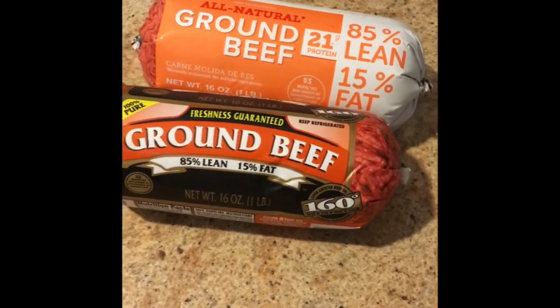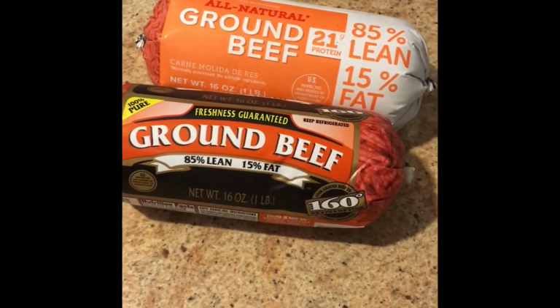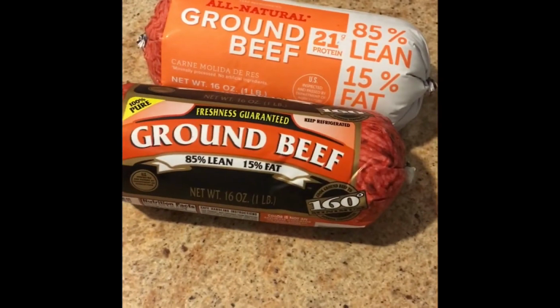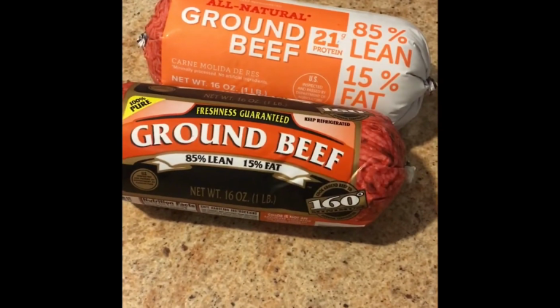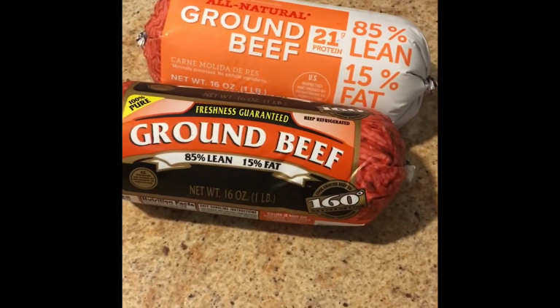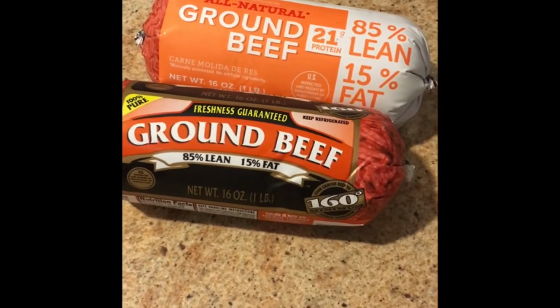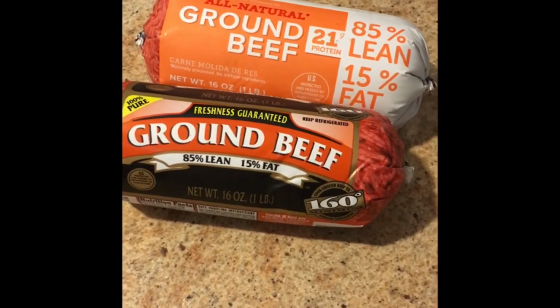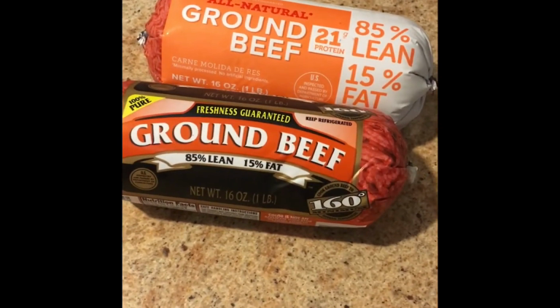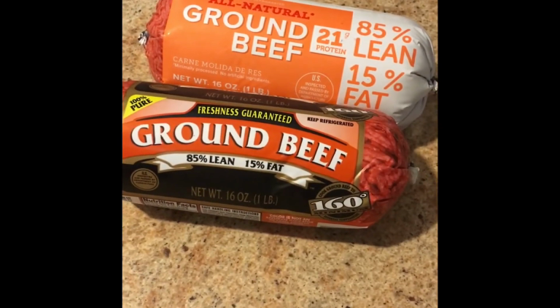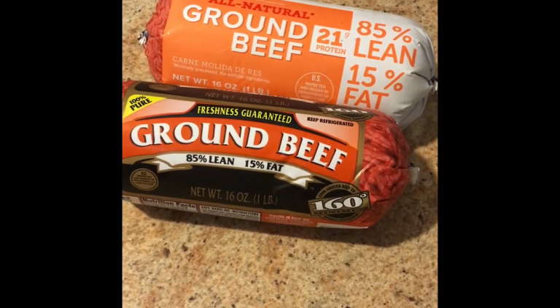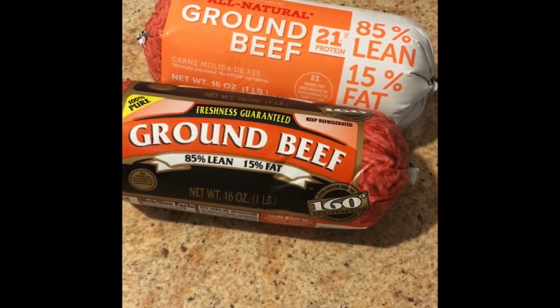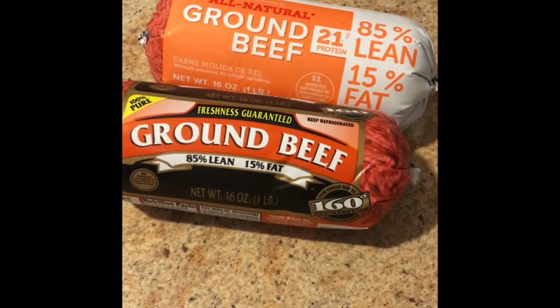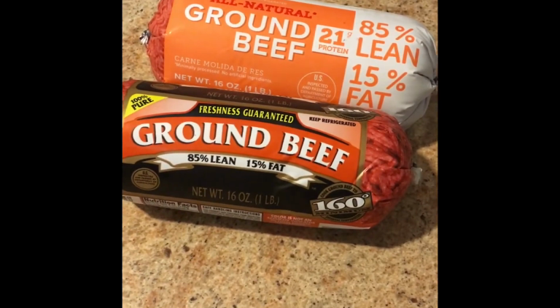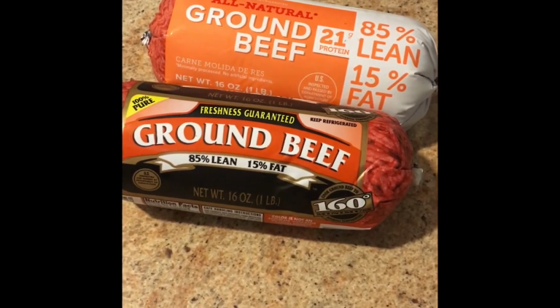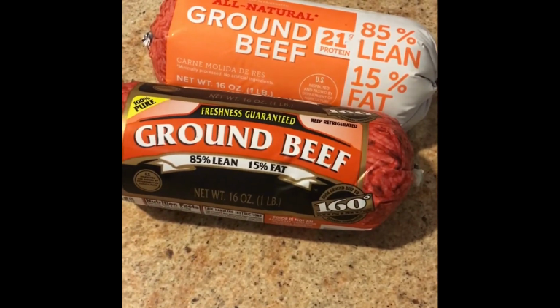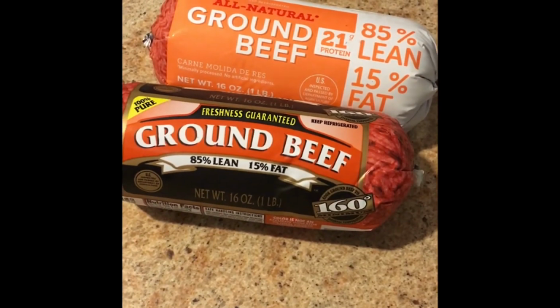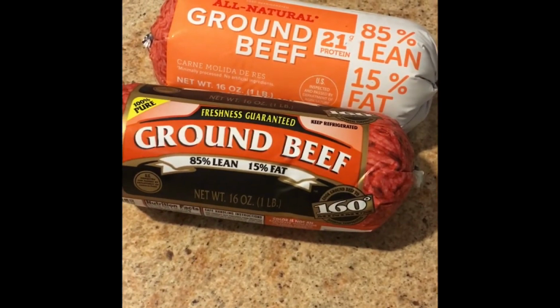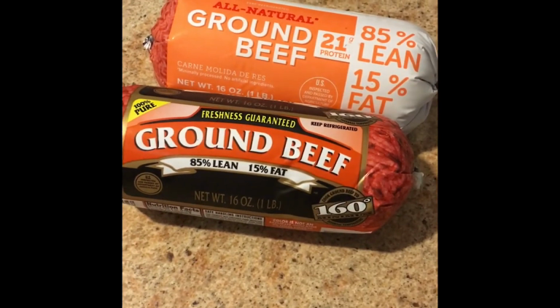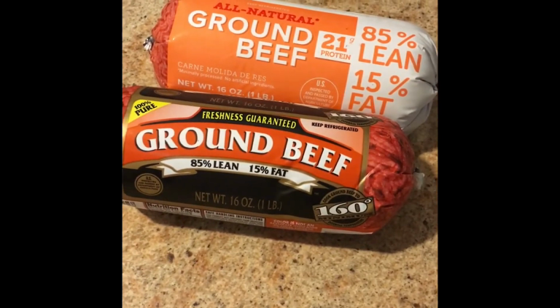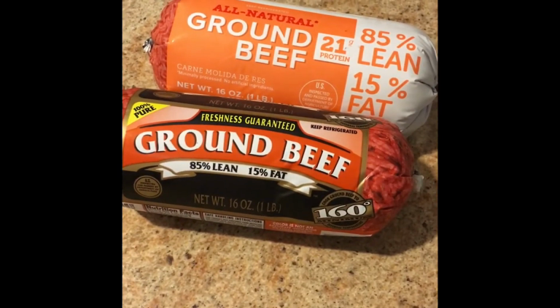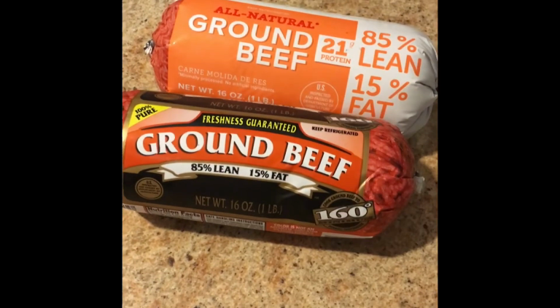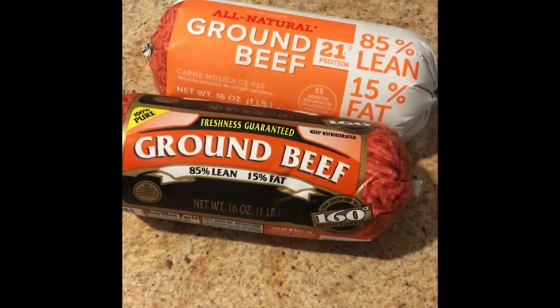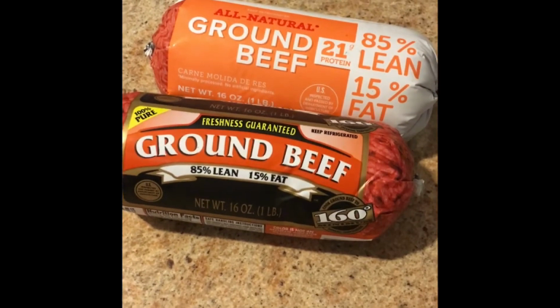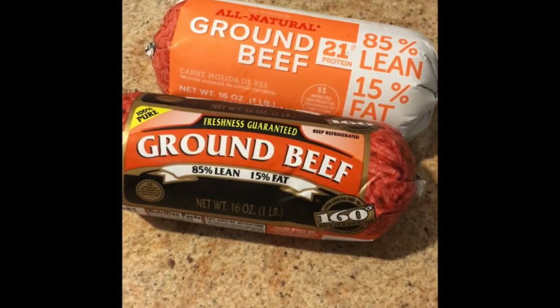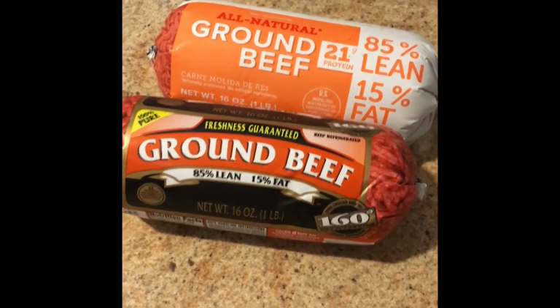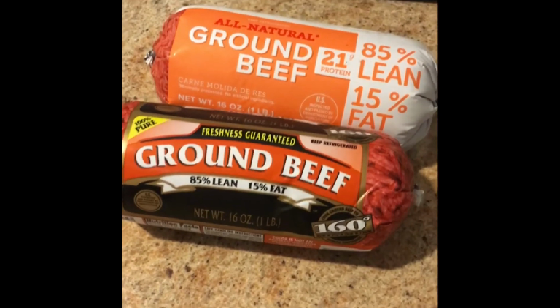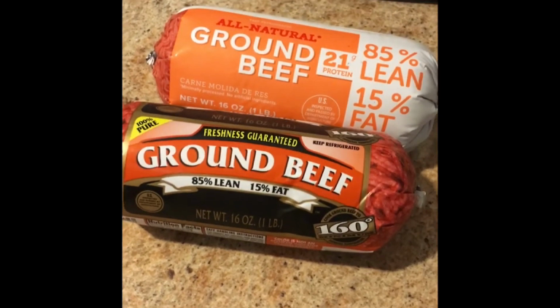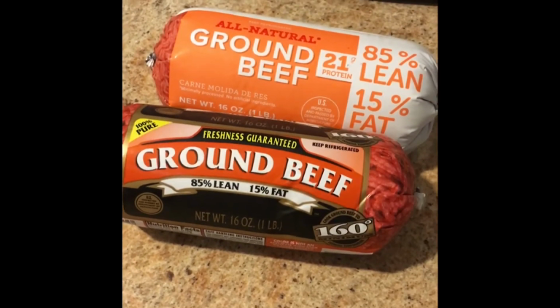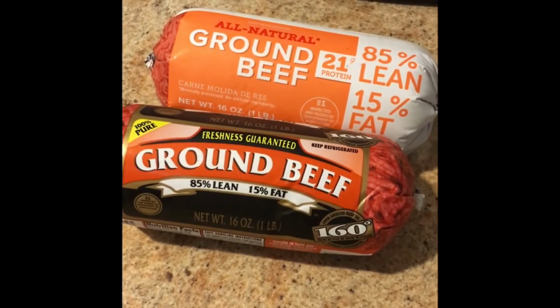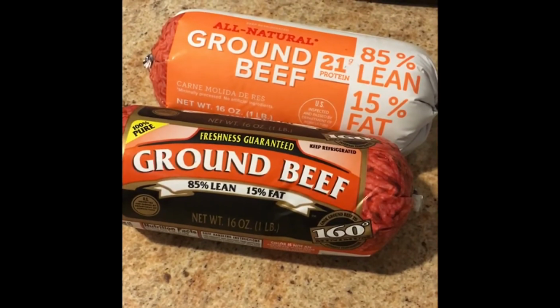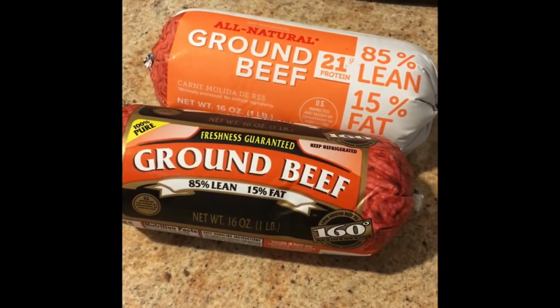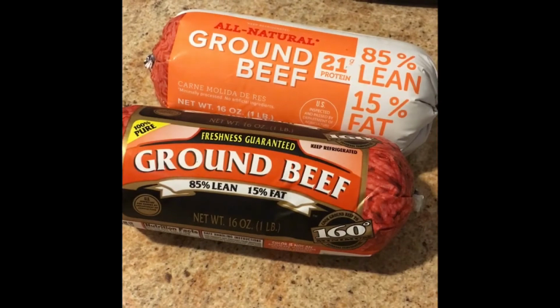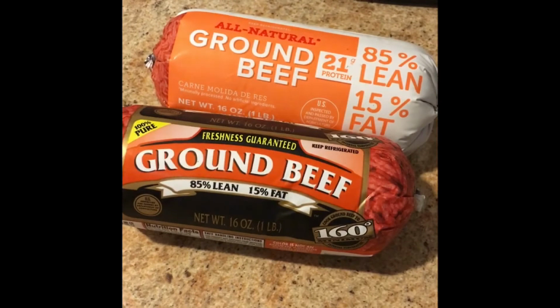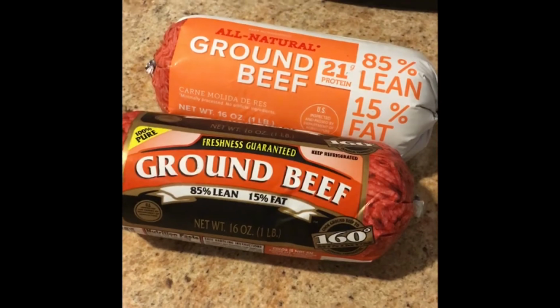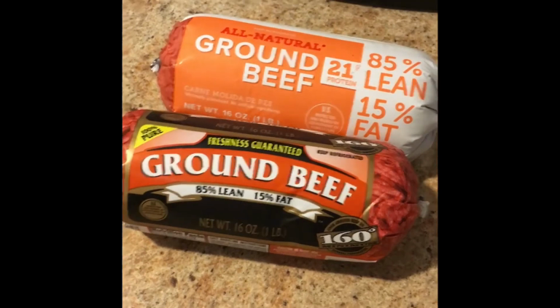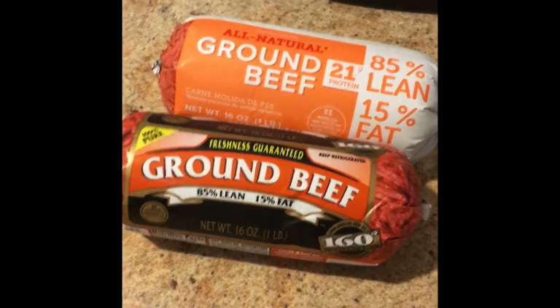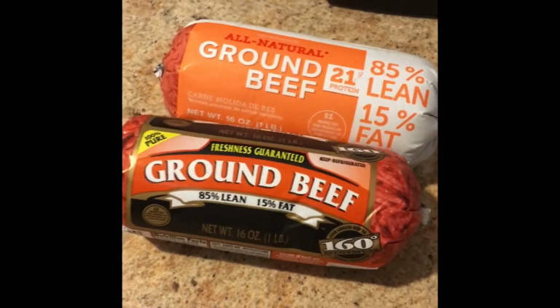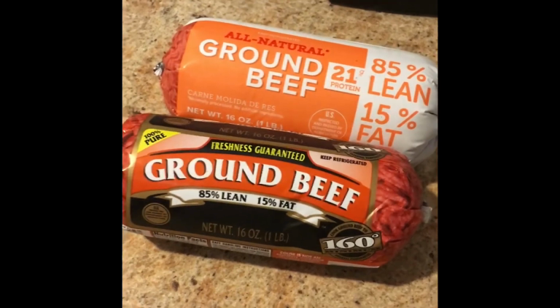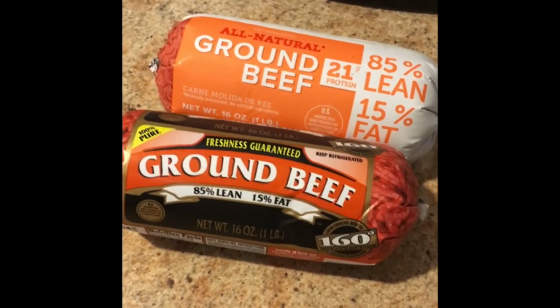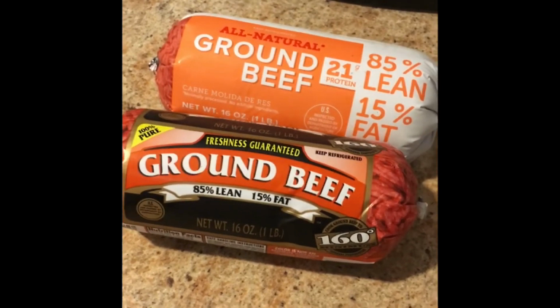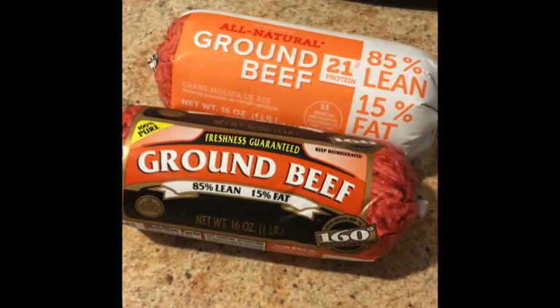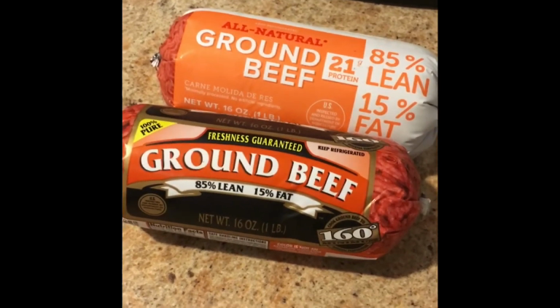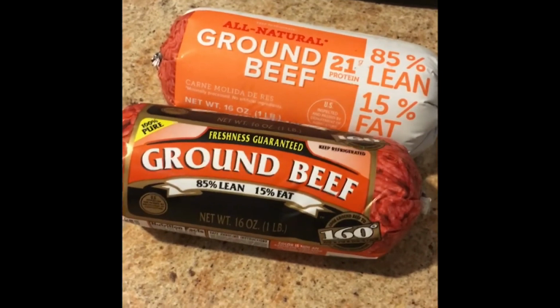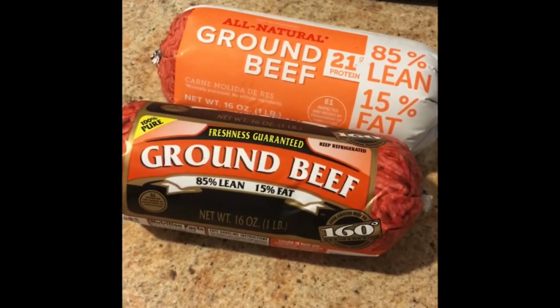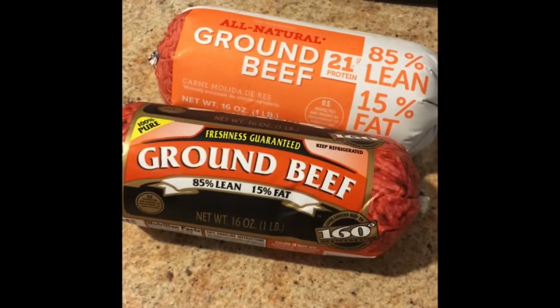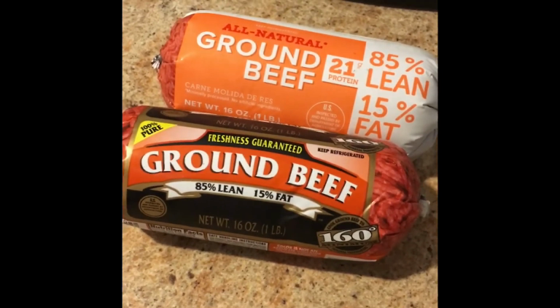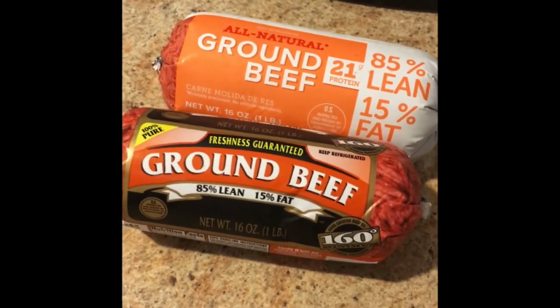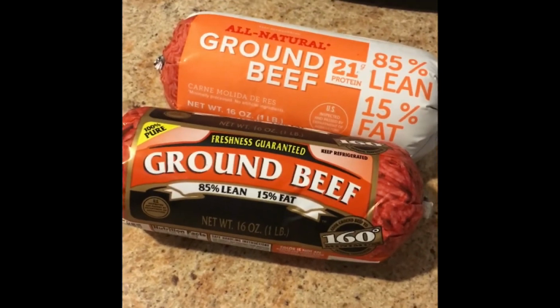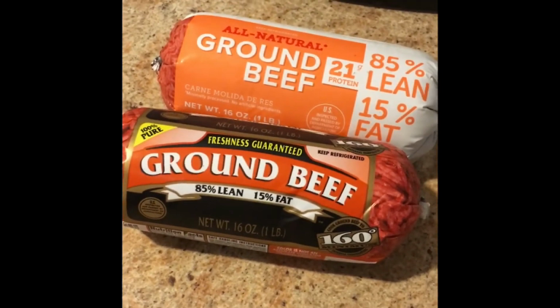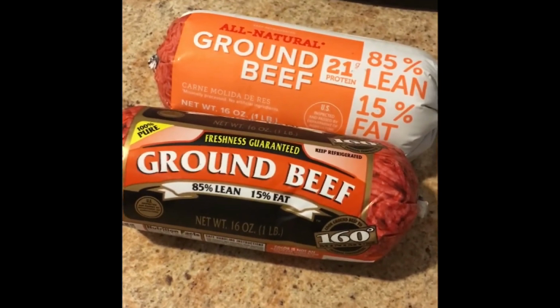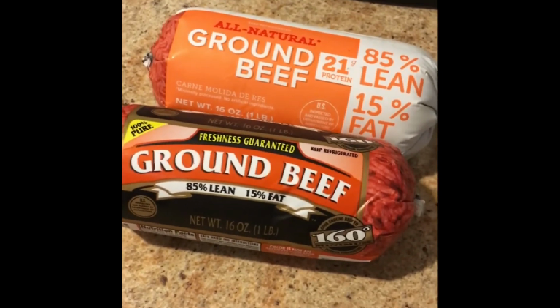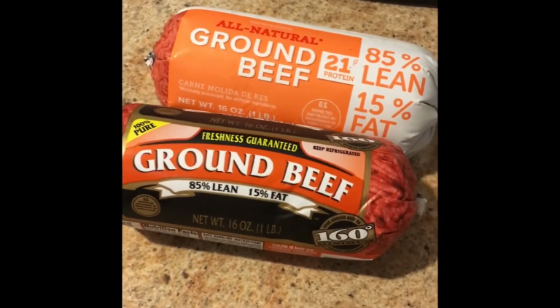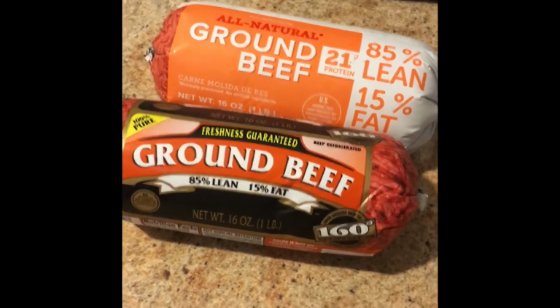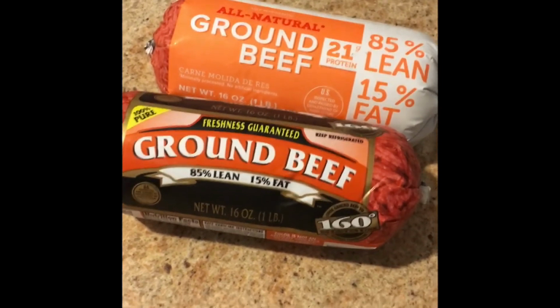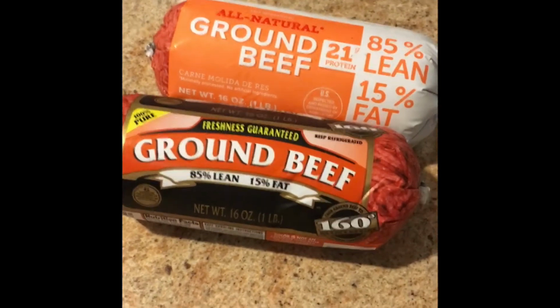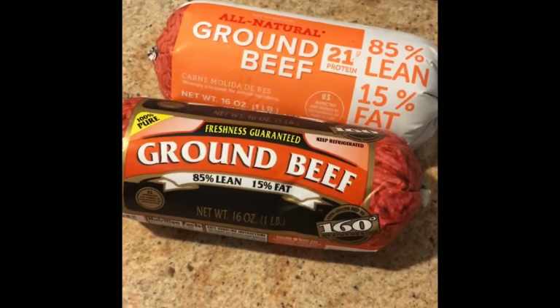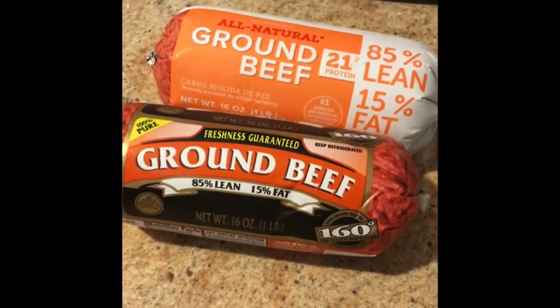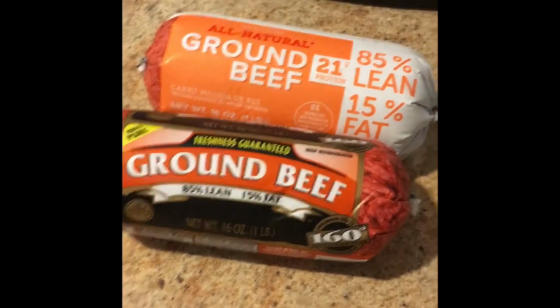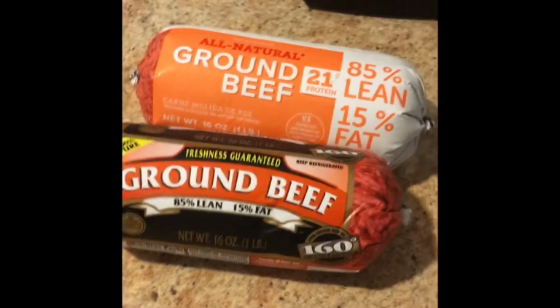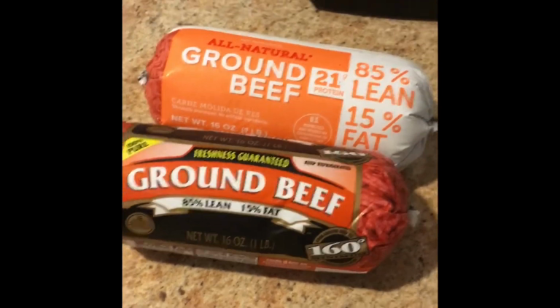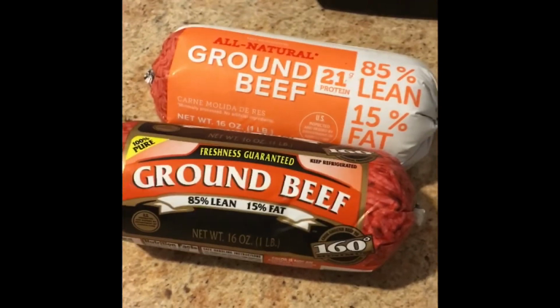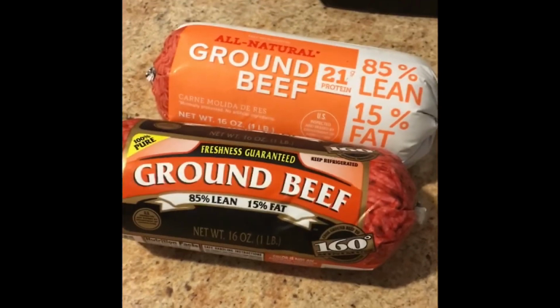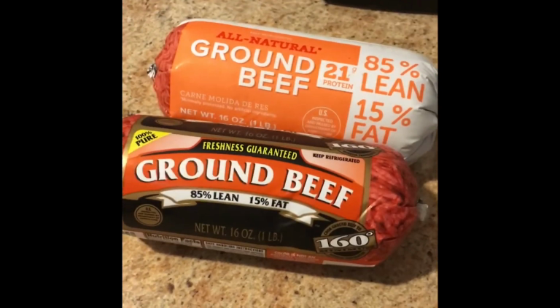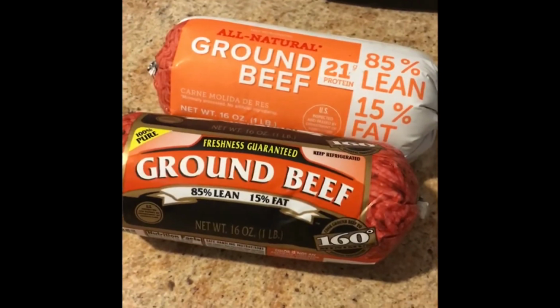On today's video, I'm going to make hamburgers in the Instapot. That's right, hamburgers made in the Instapot.